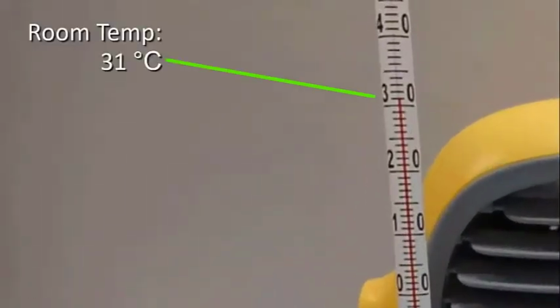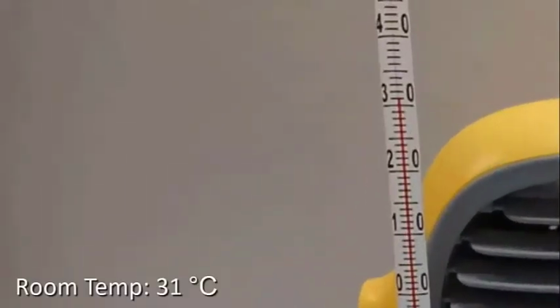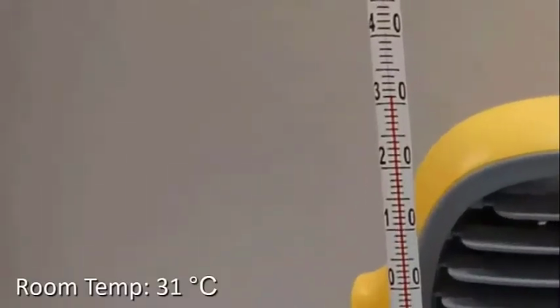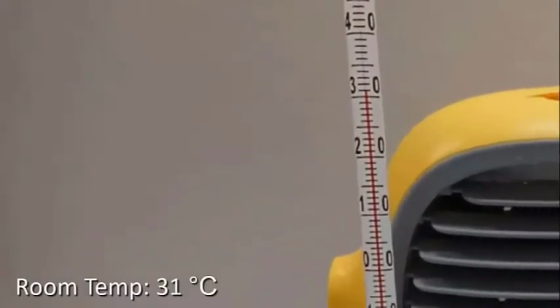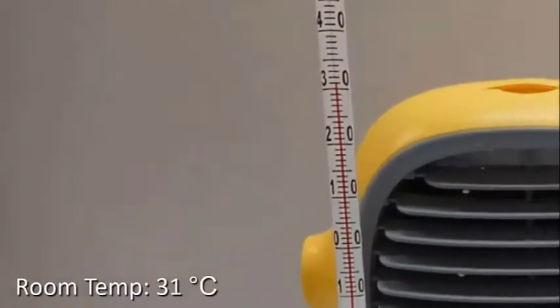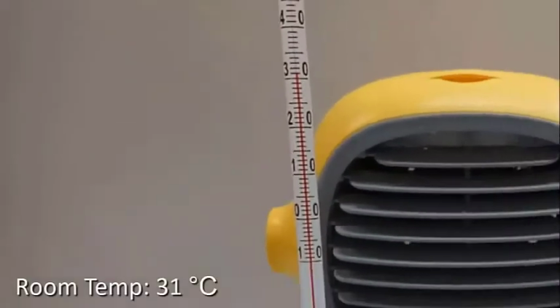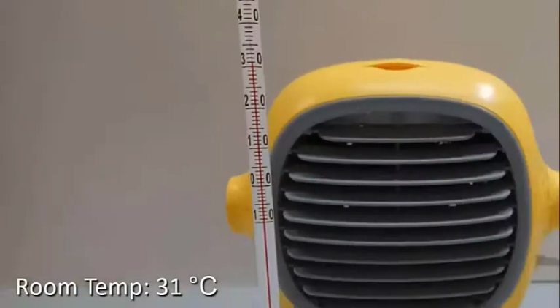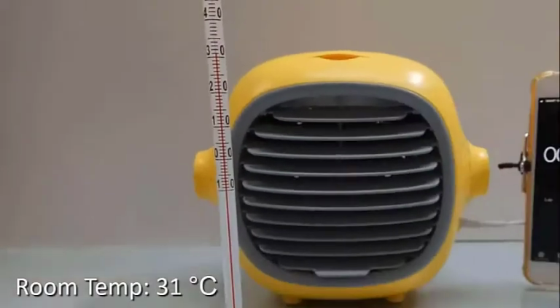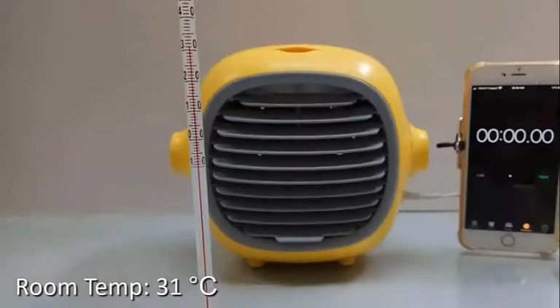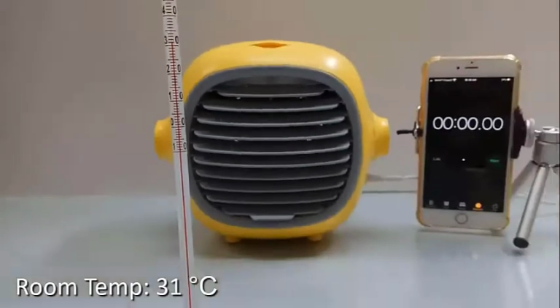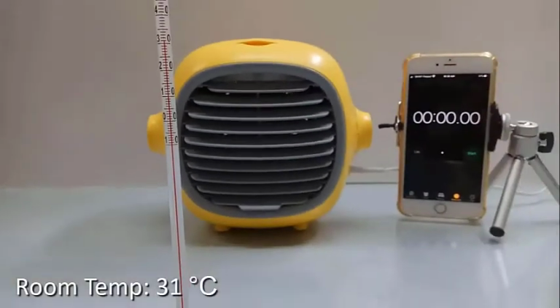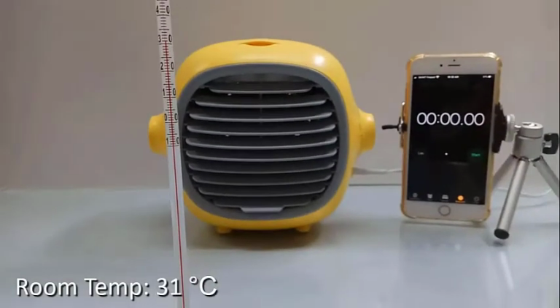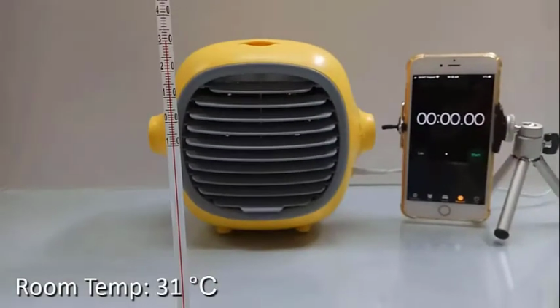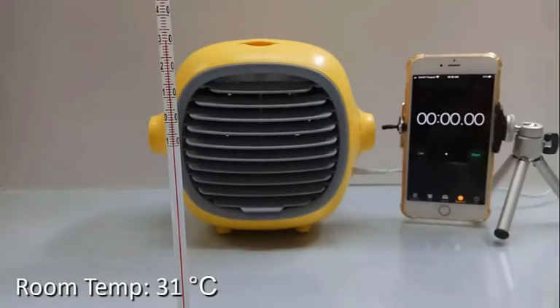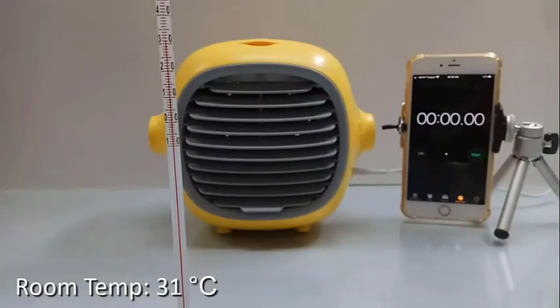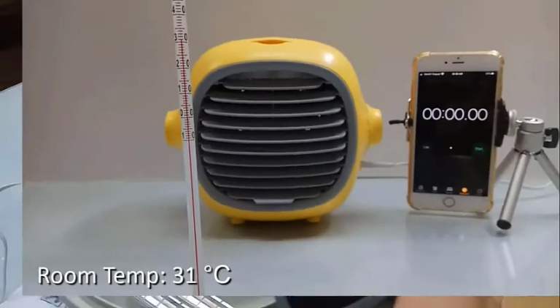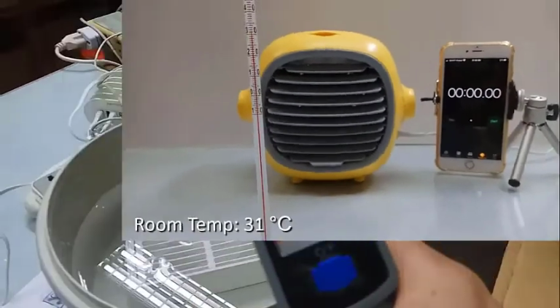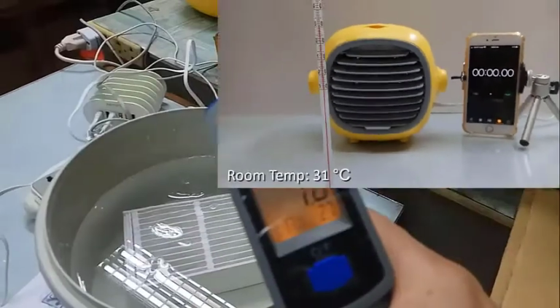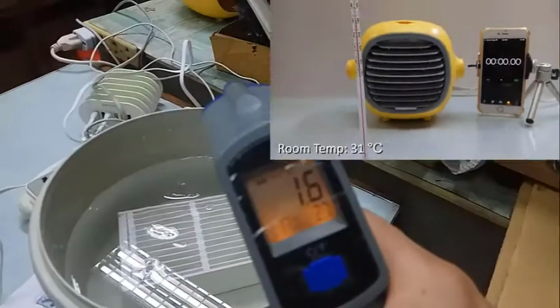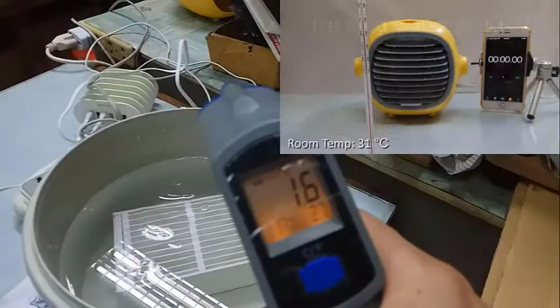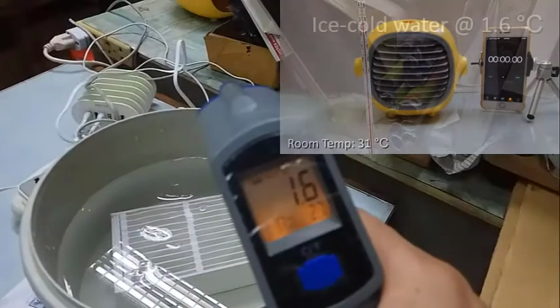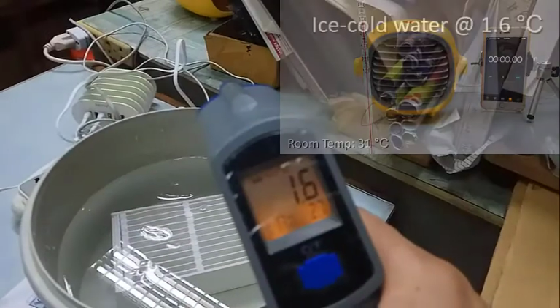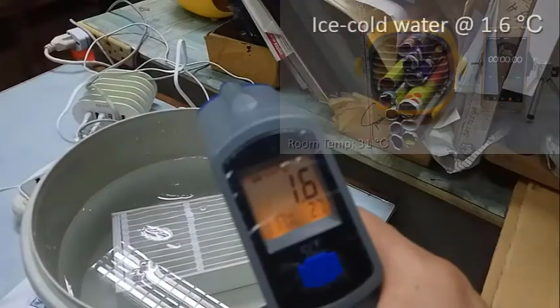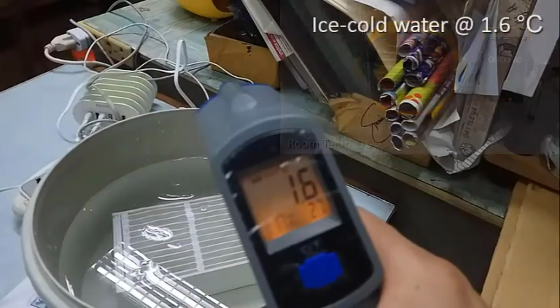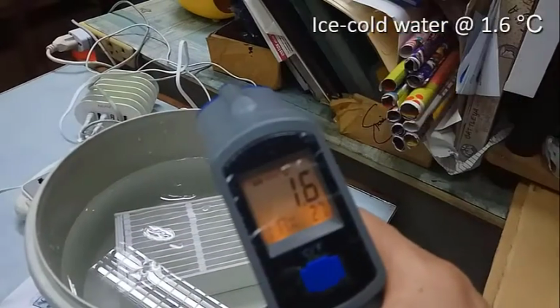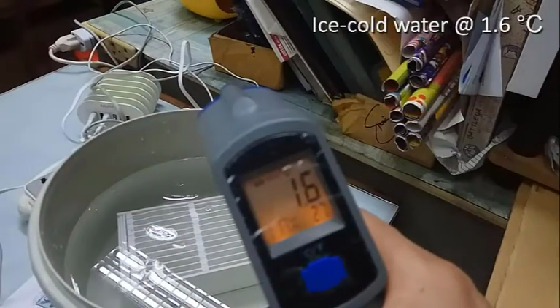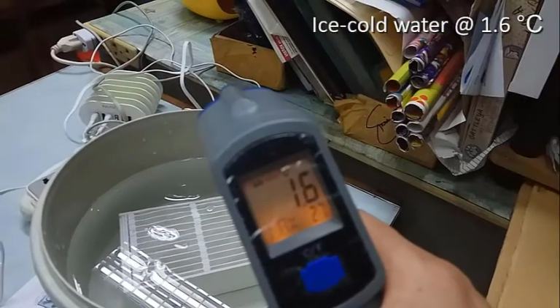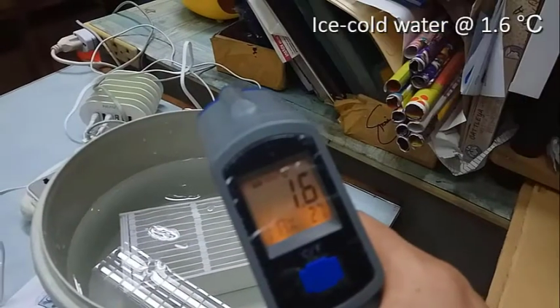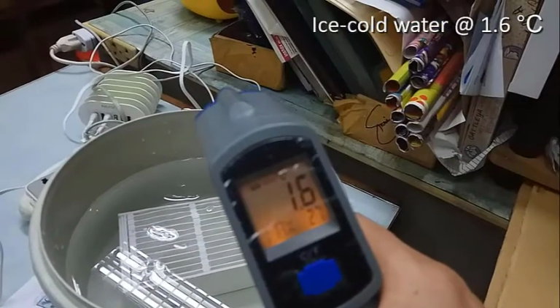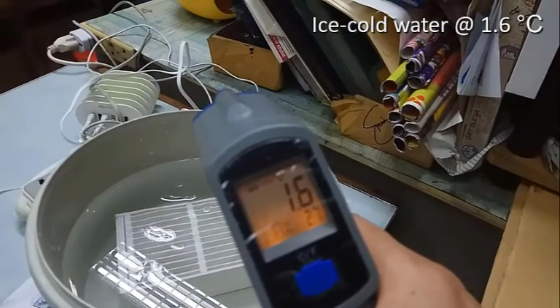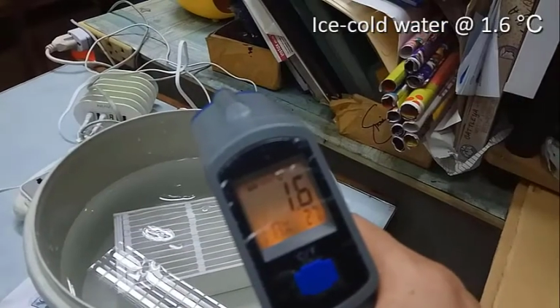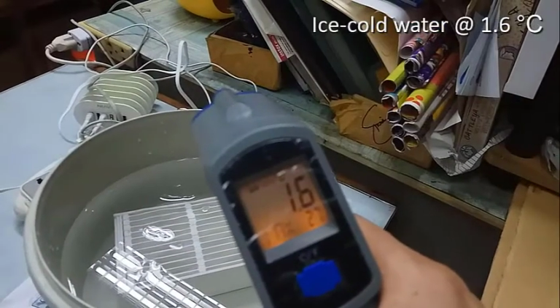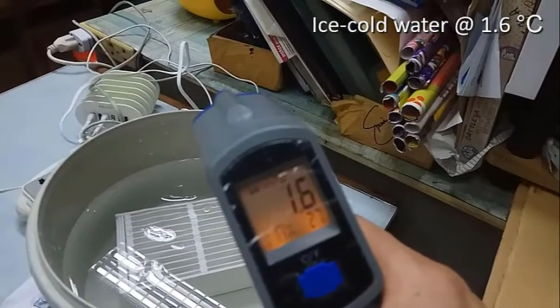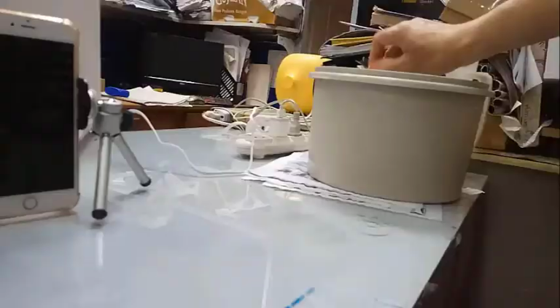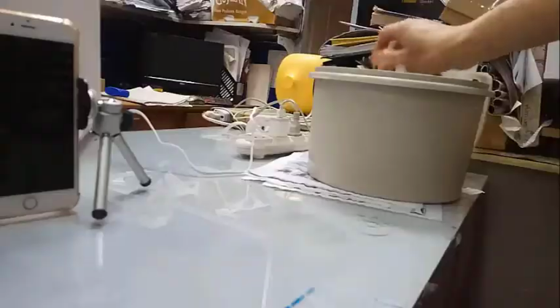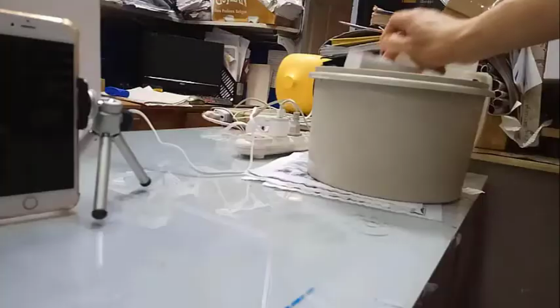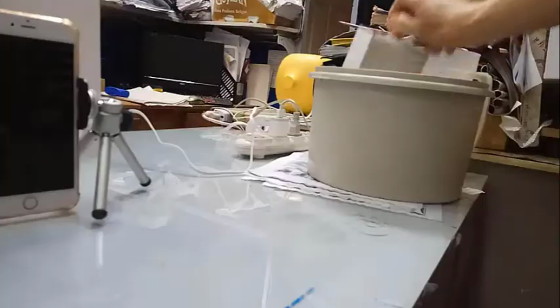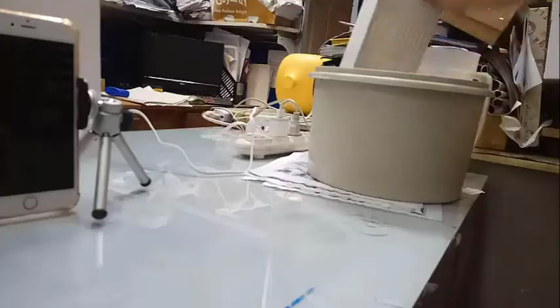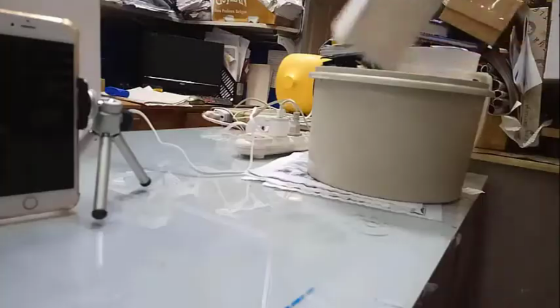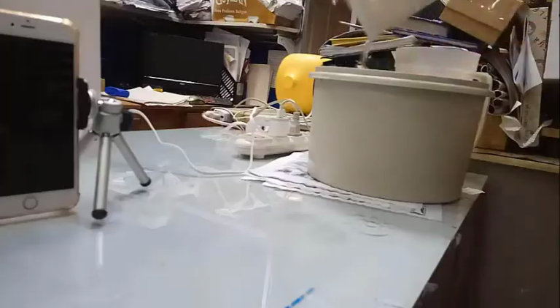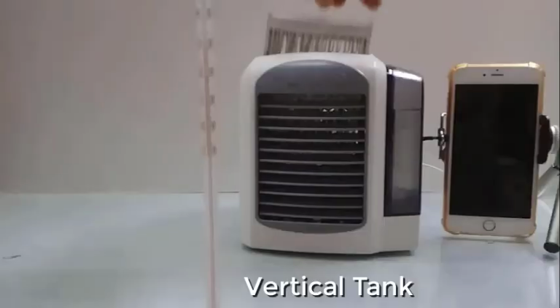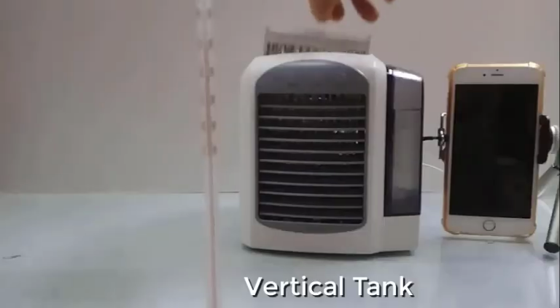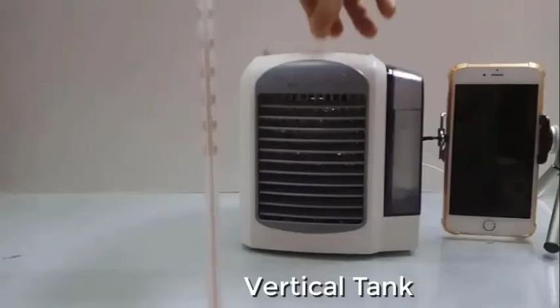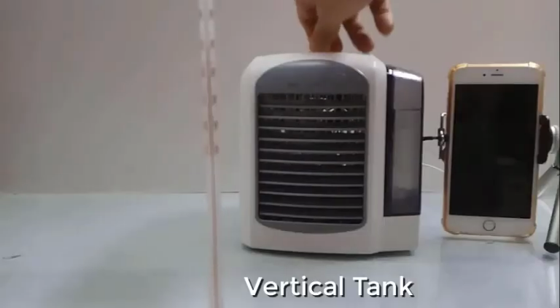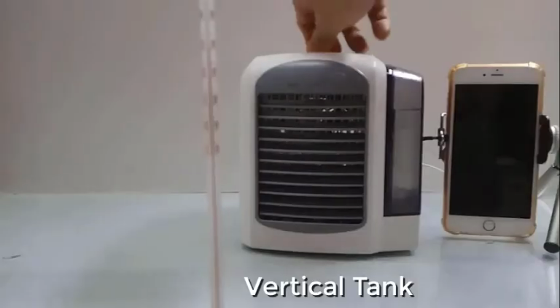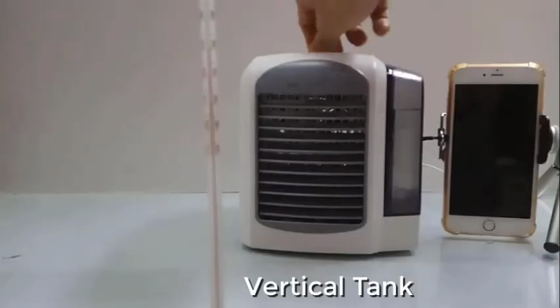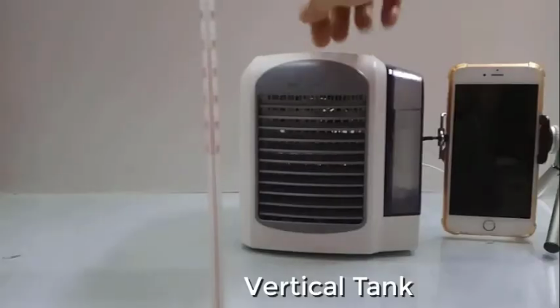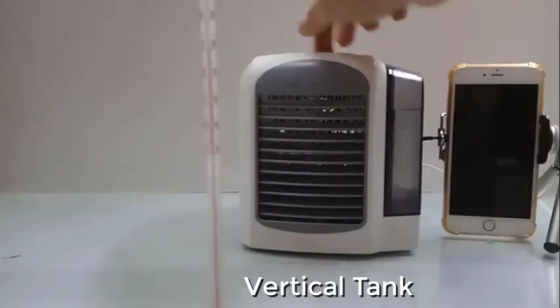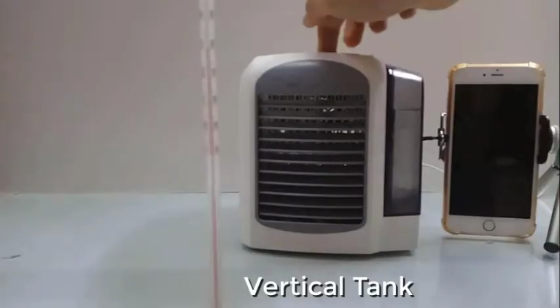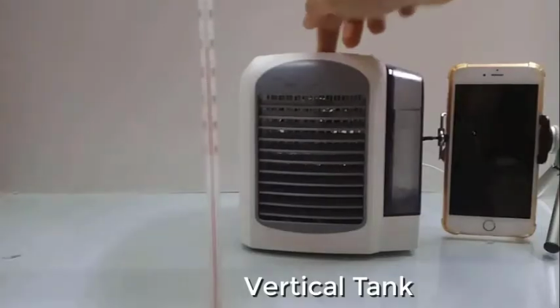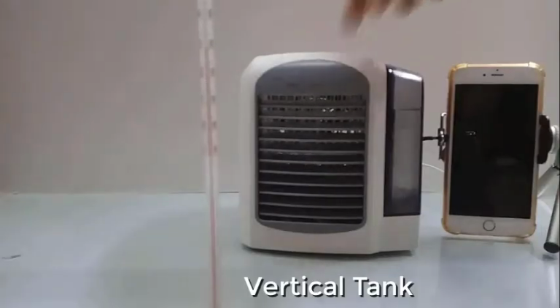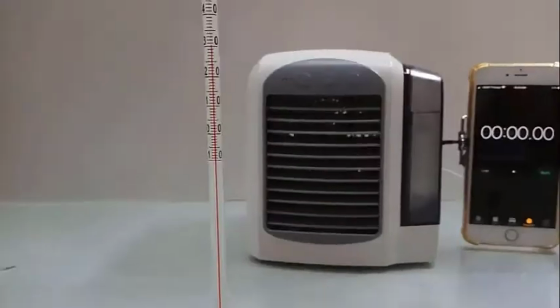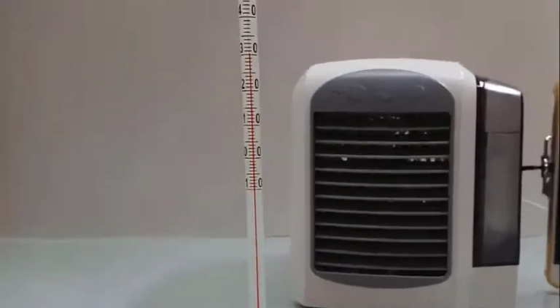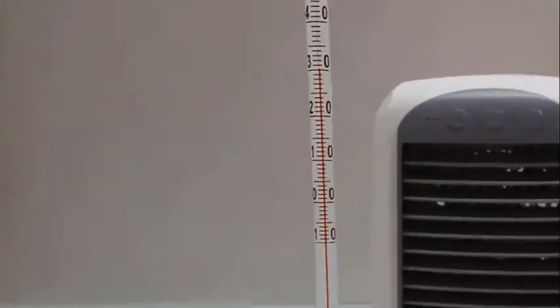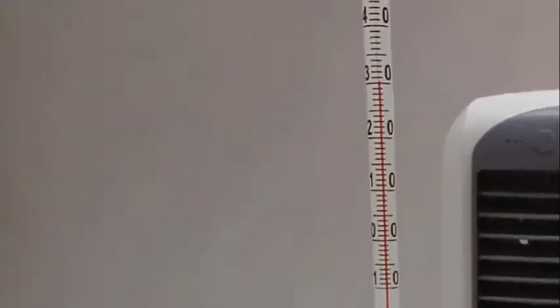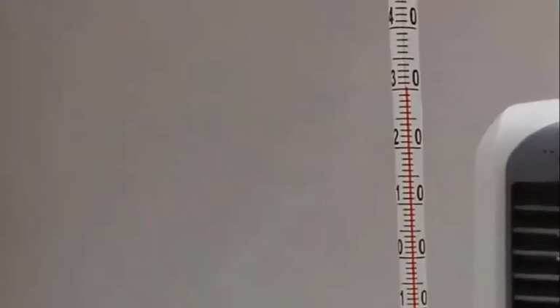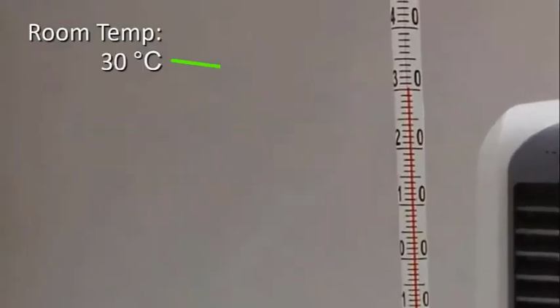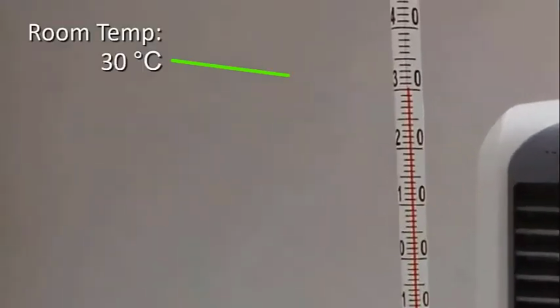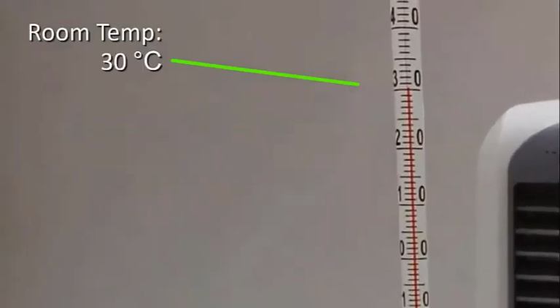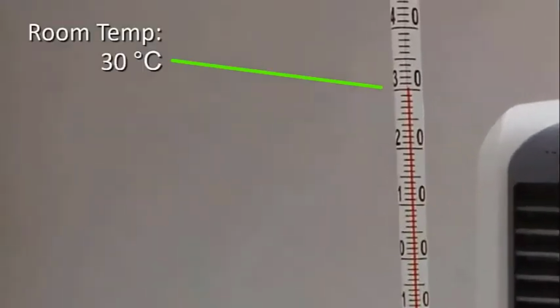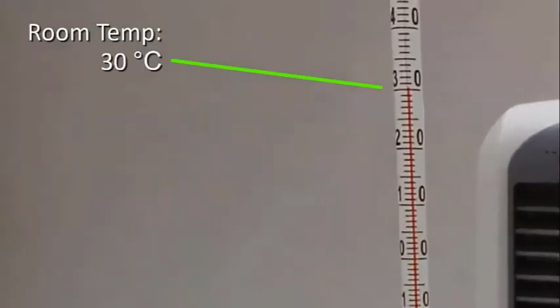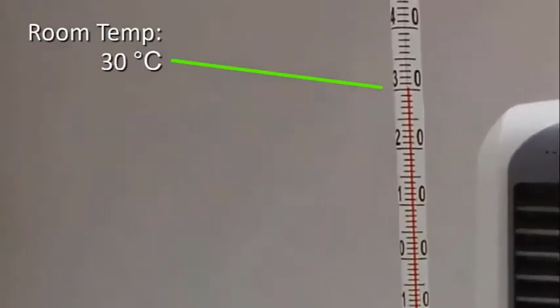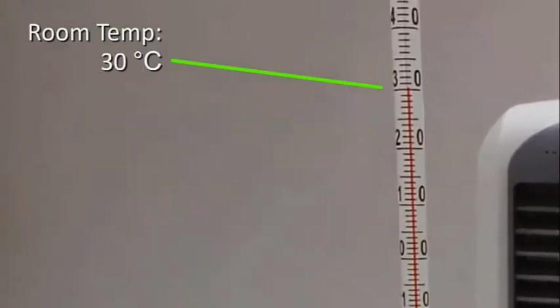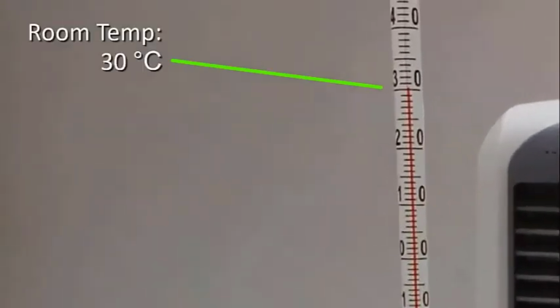And finally, with ice-cold water of 1.6 Celsius, we used it on the vertical tank cooler with room temperature of 30 Celsius.